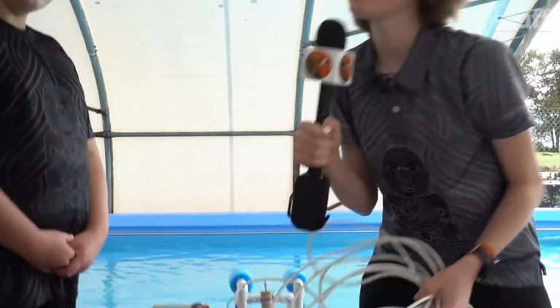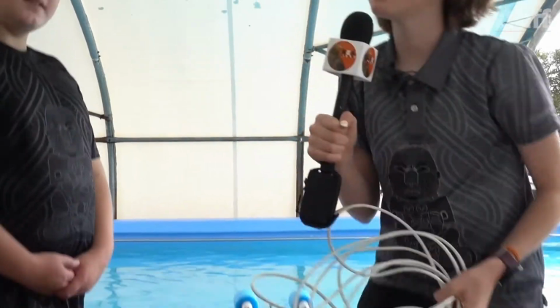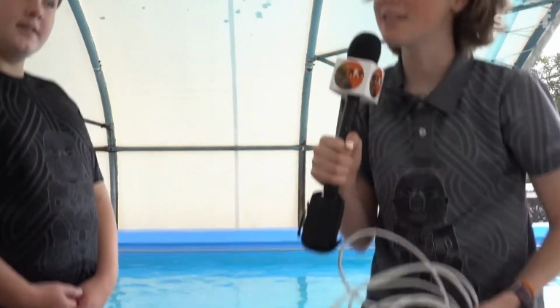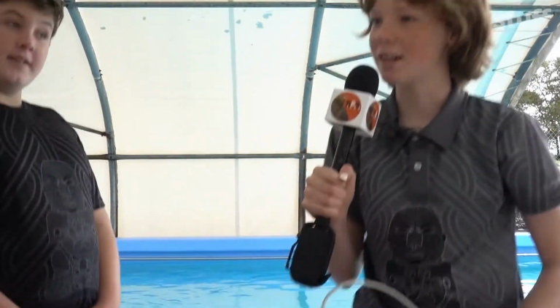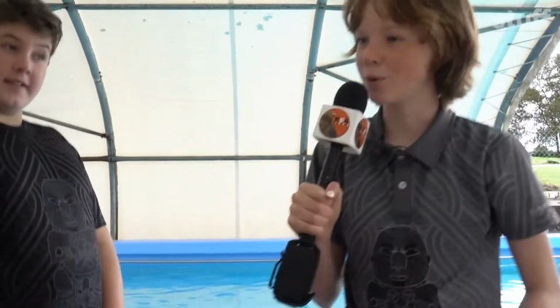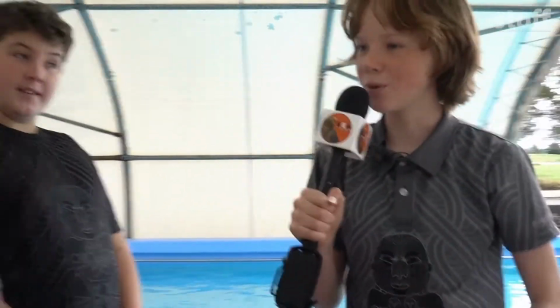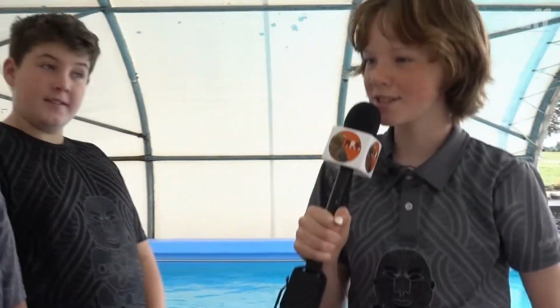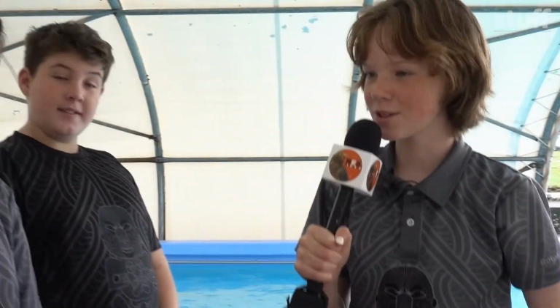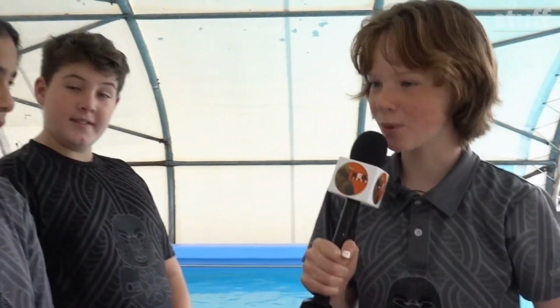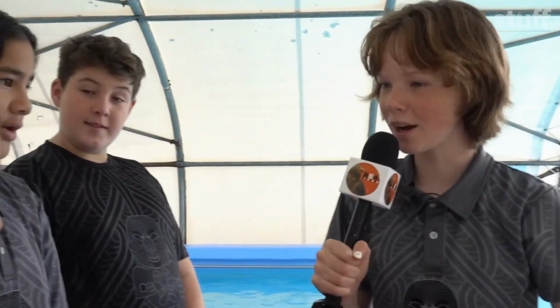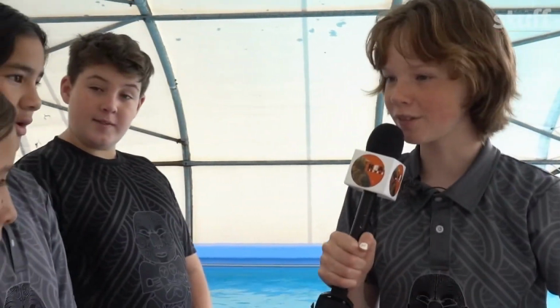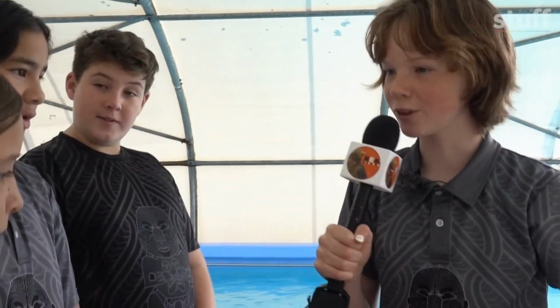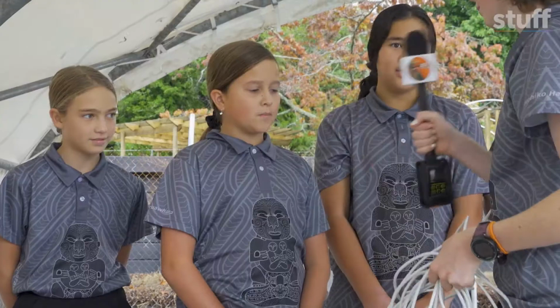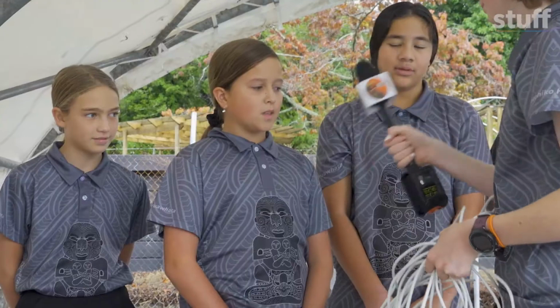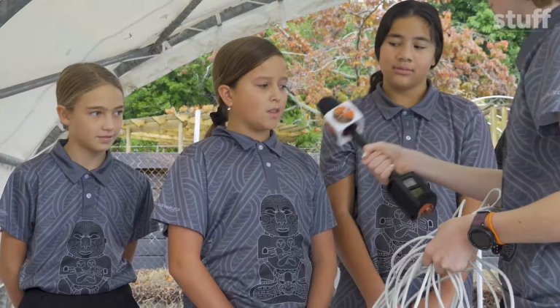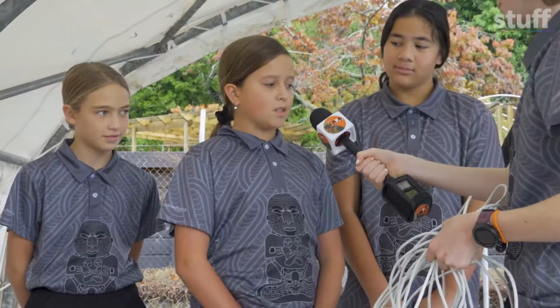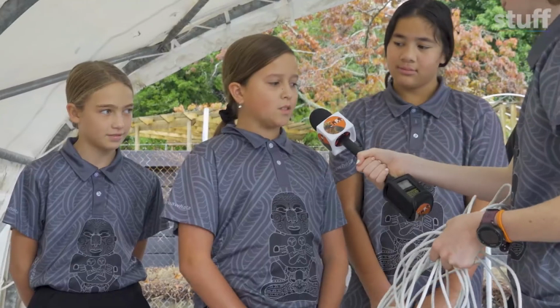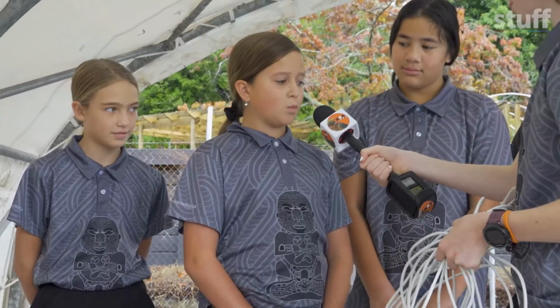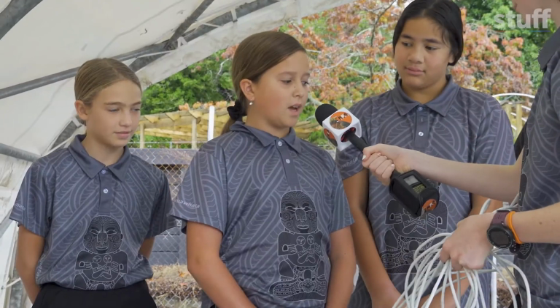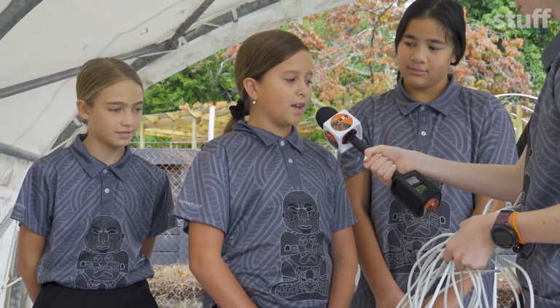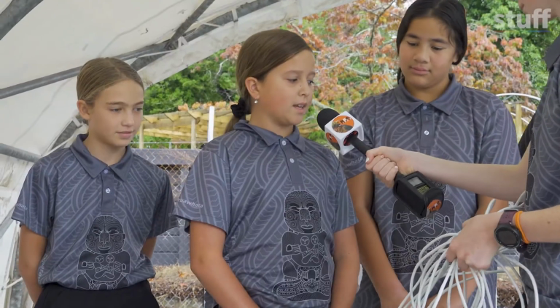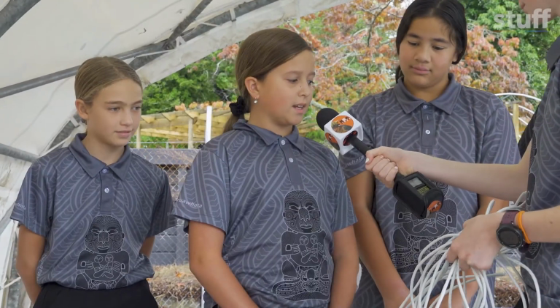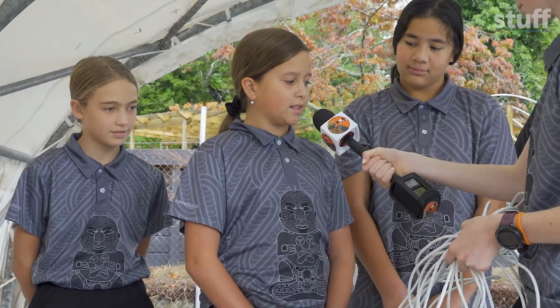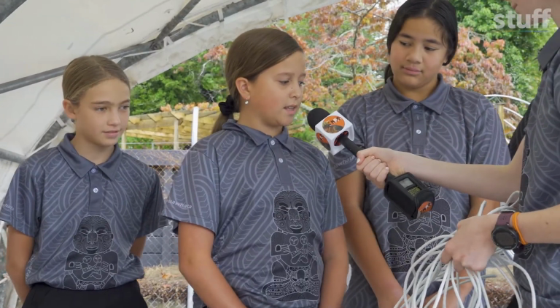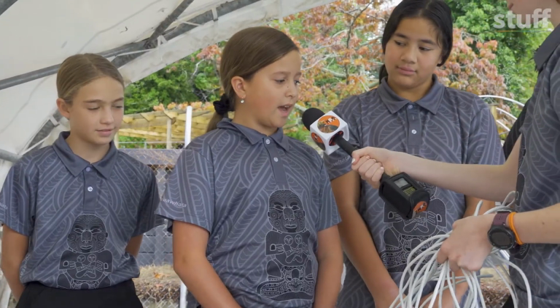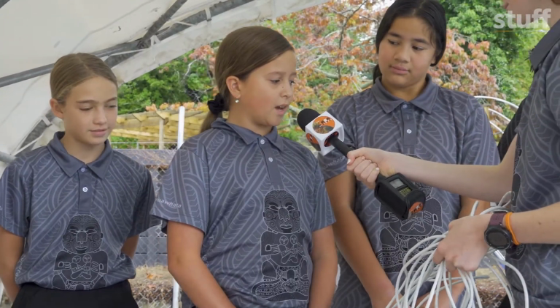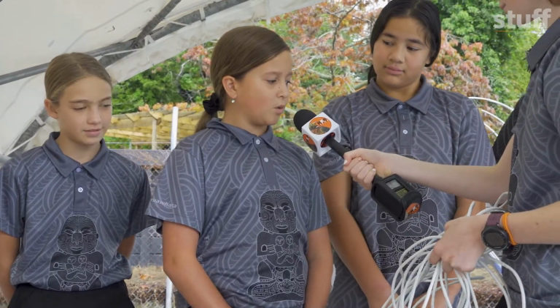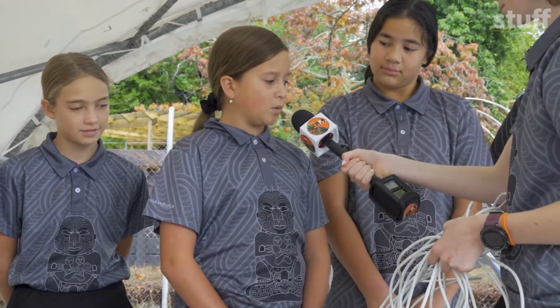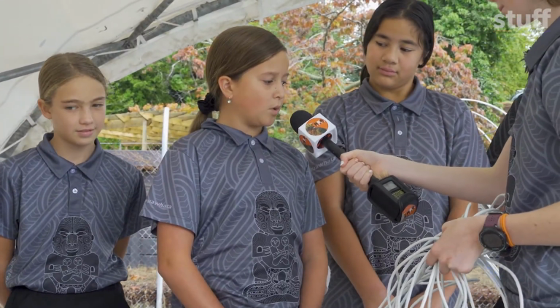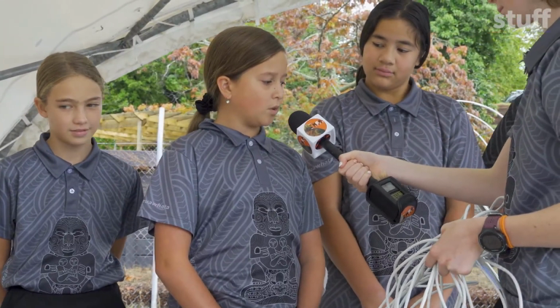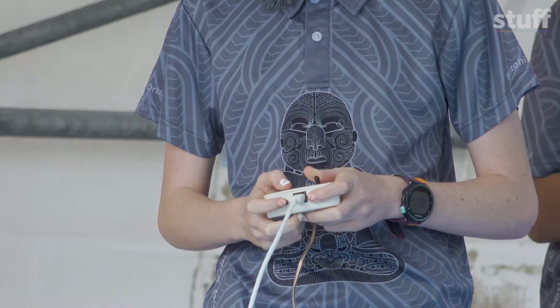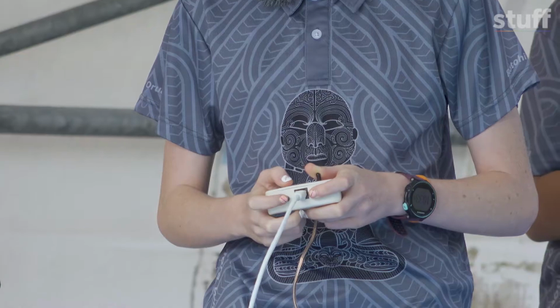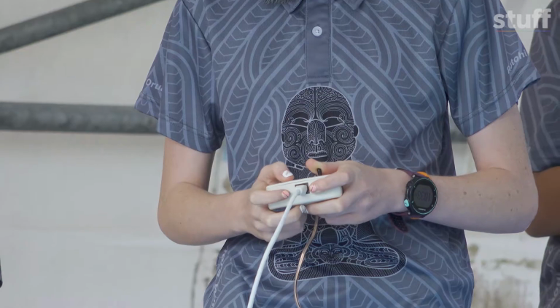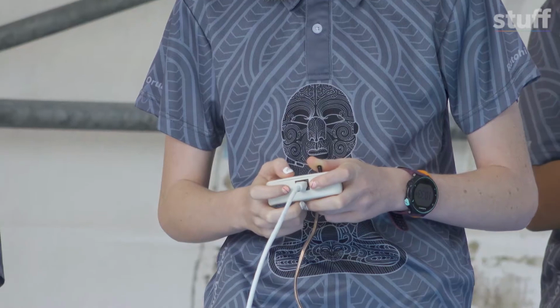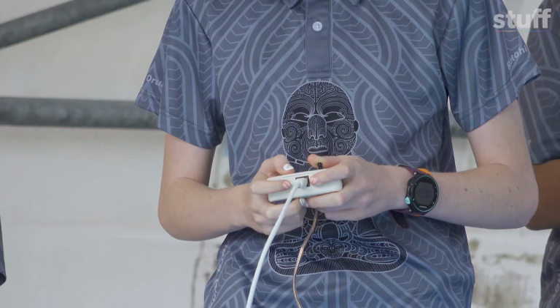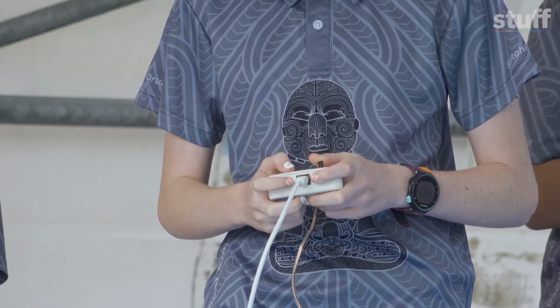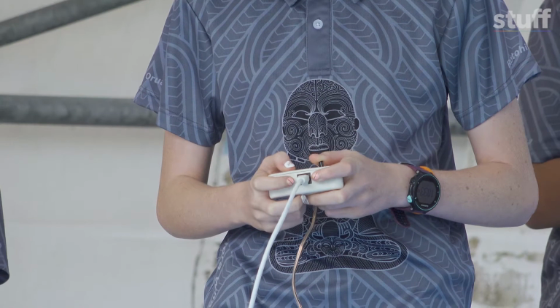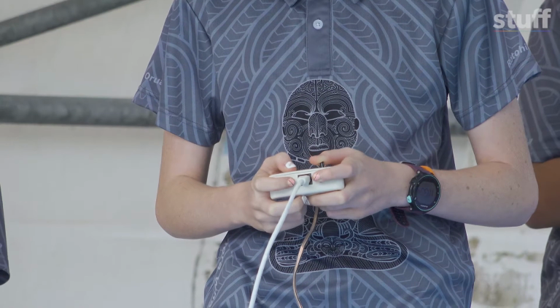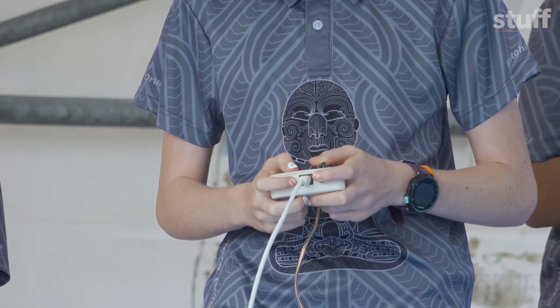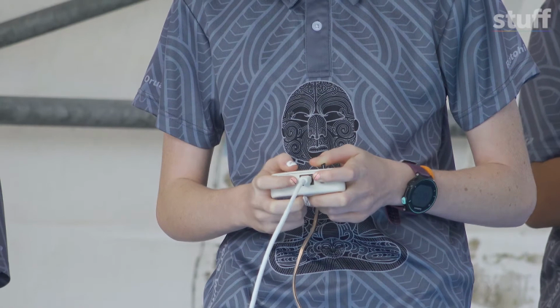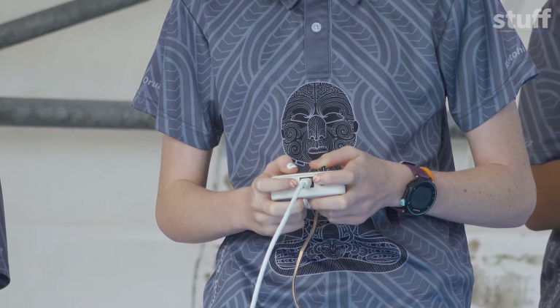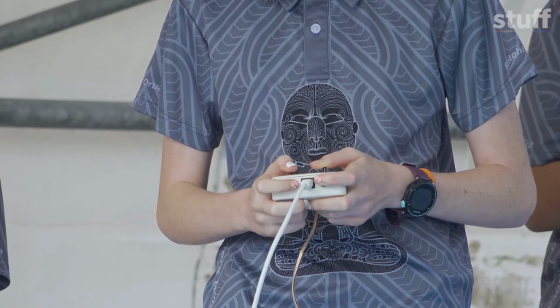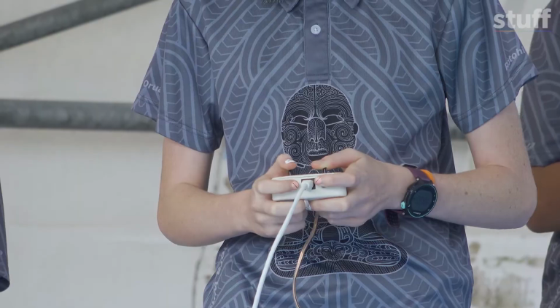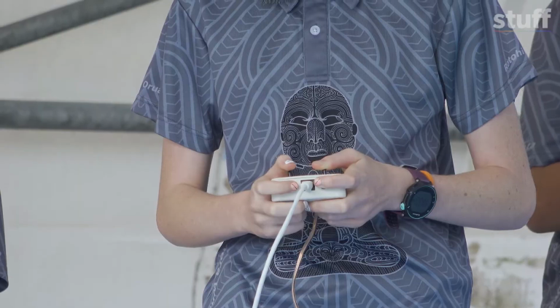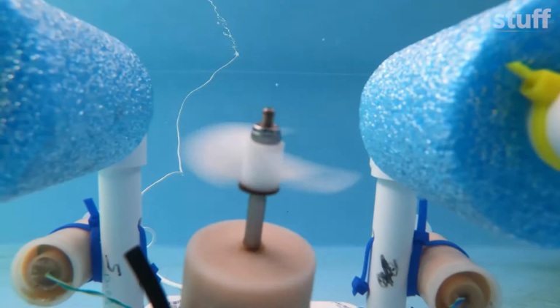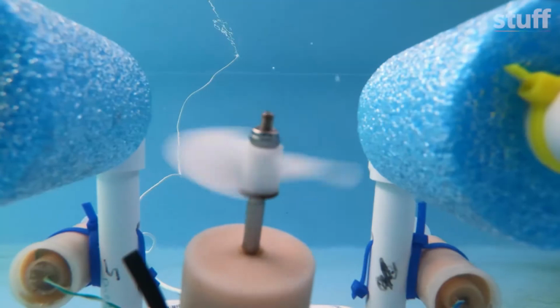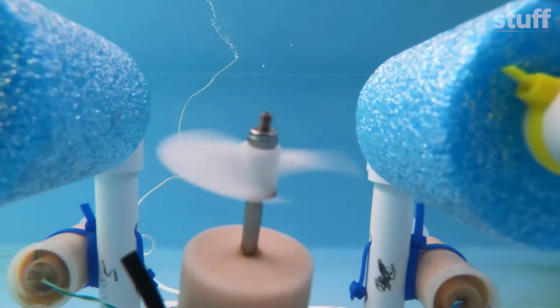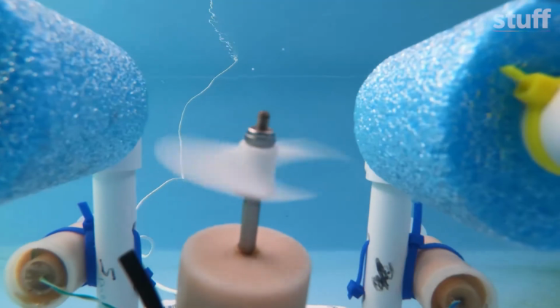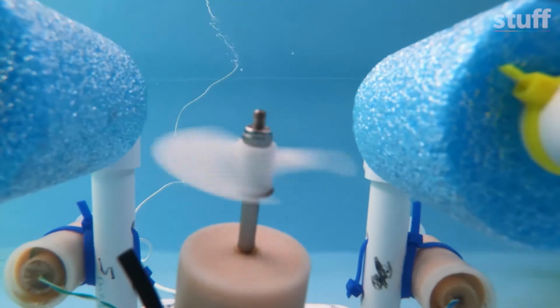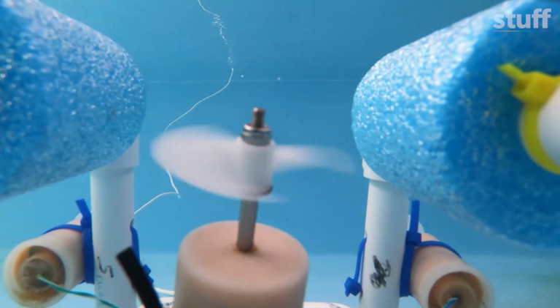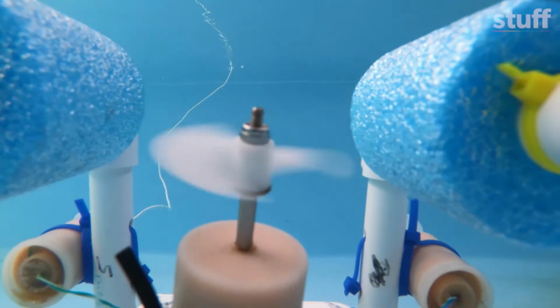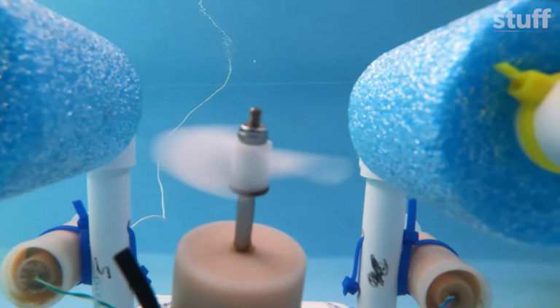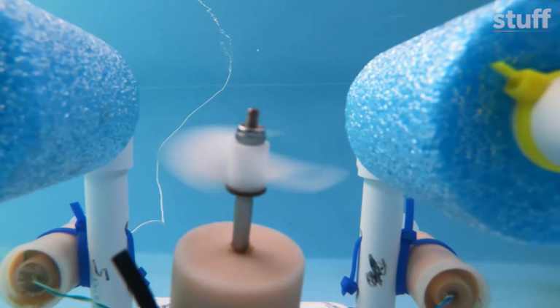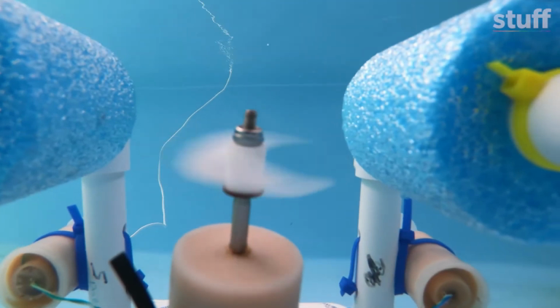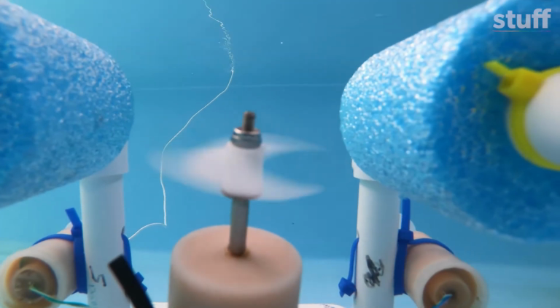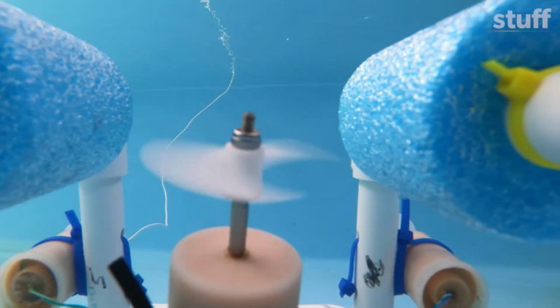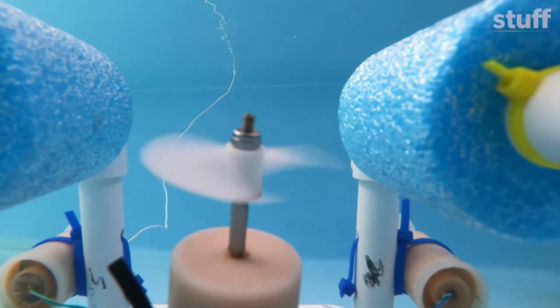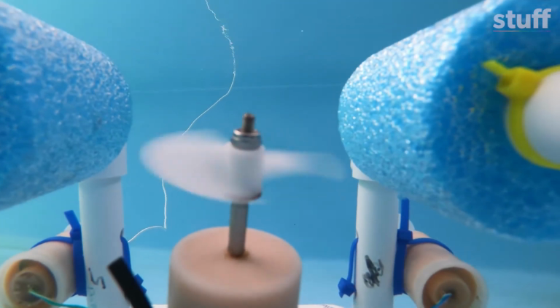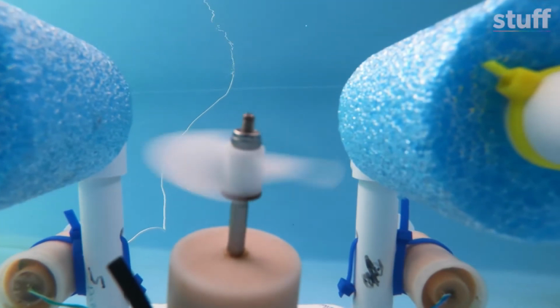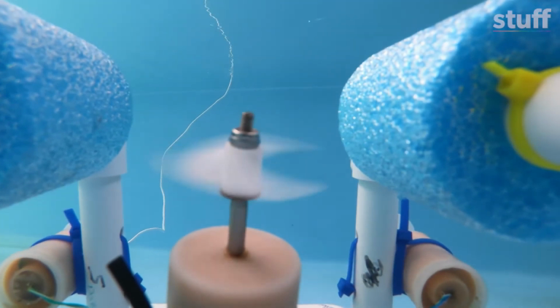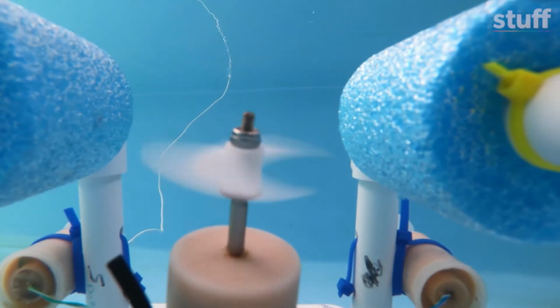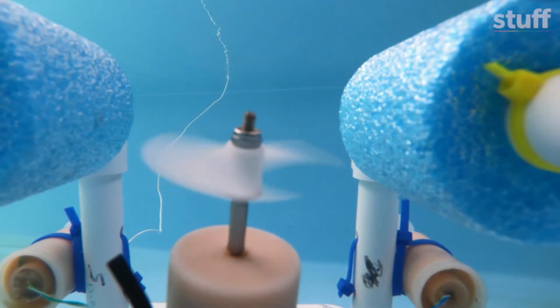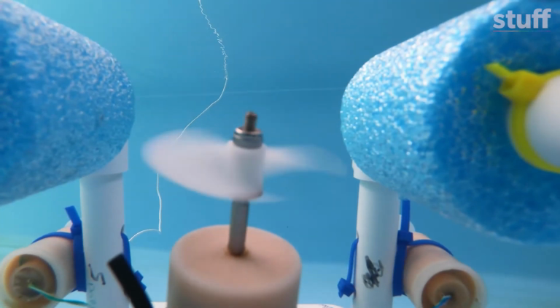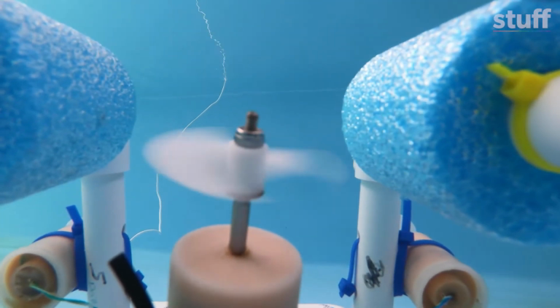Hey India, what's this wire for? This wire connects the Aquabot, the battery and the controller together so you're able to drive it.